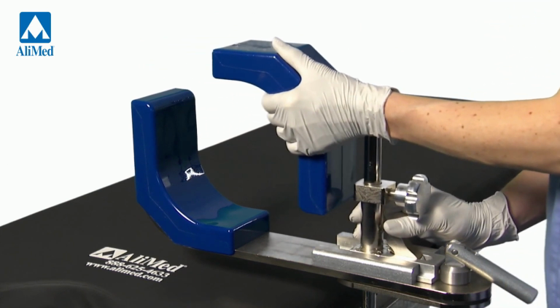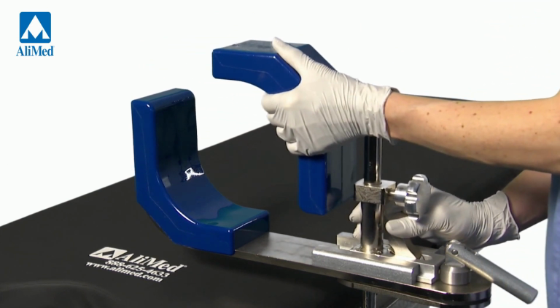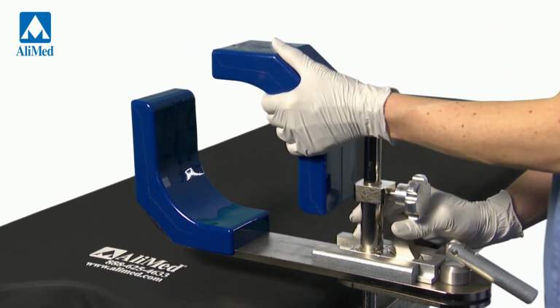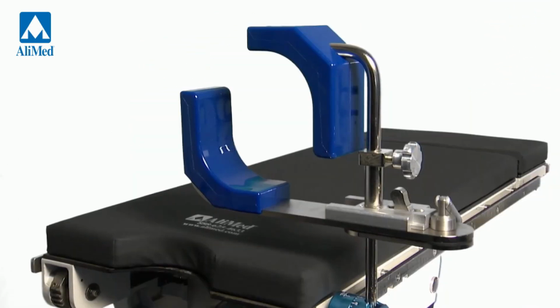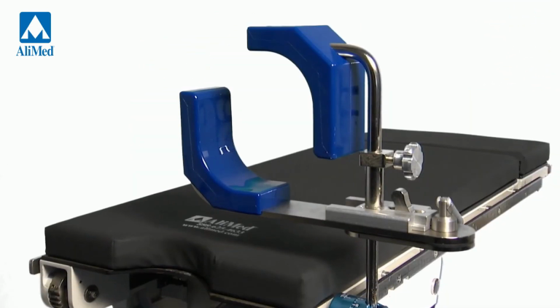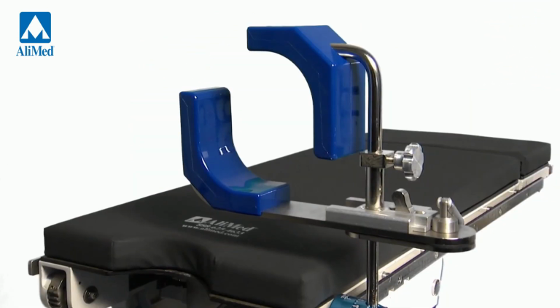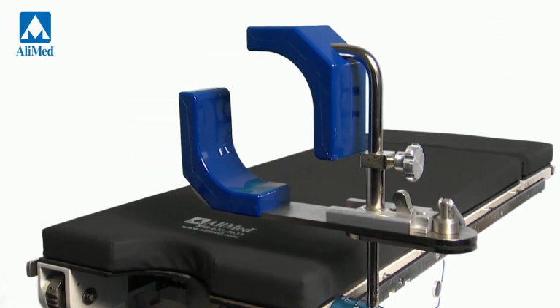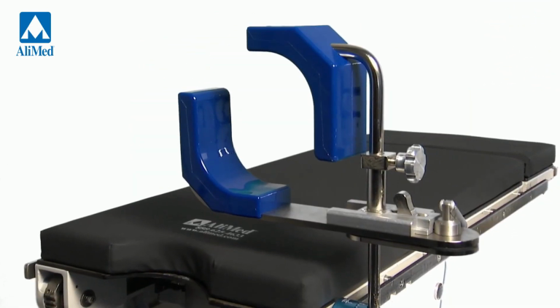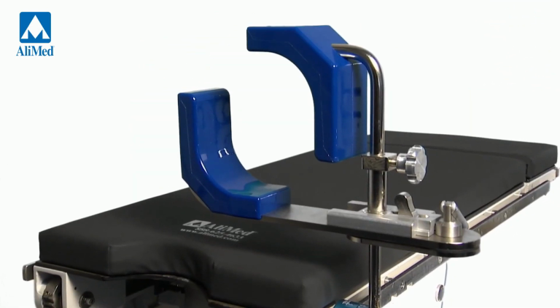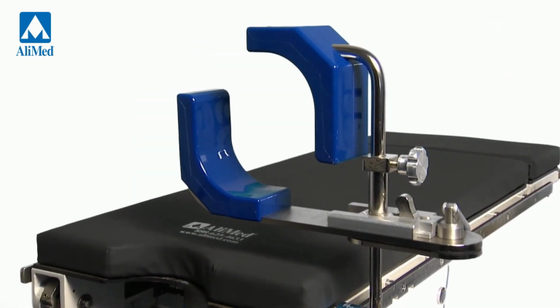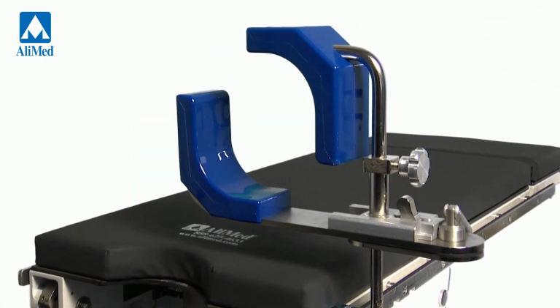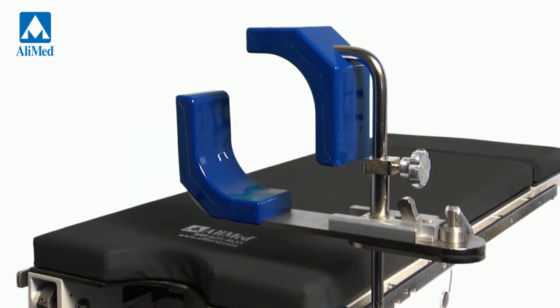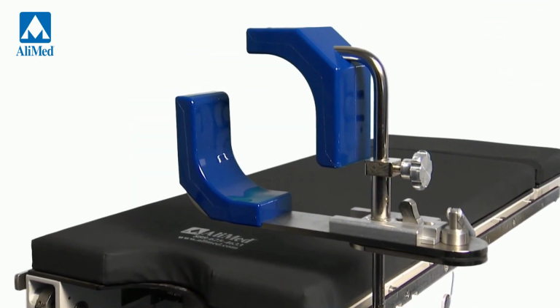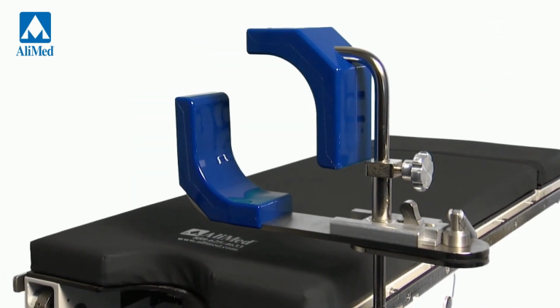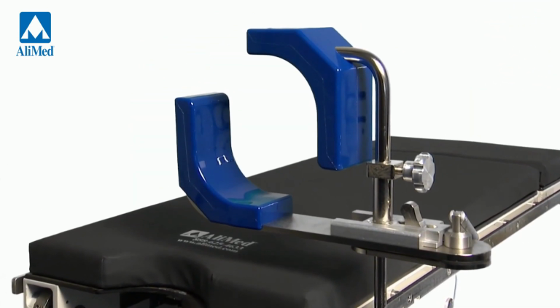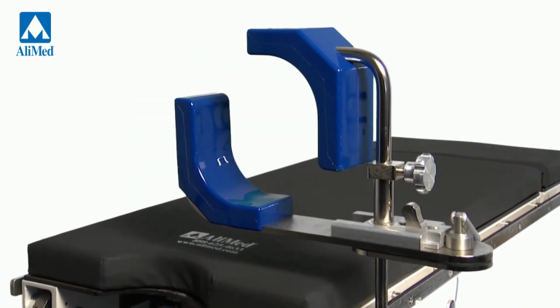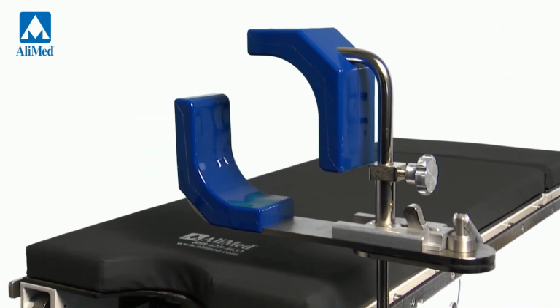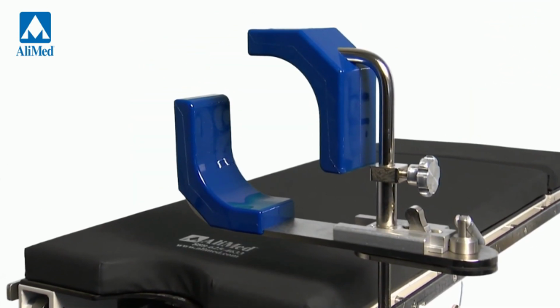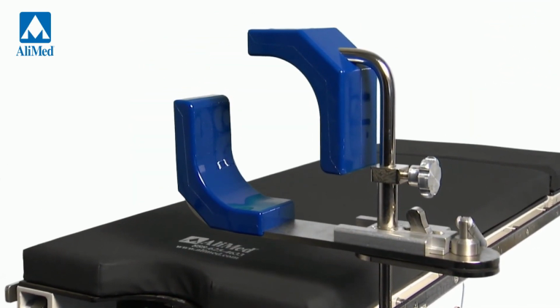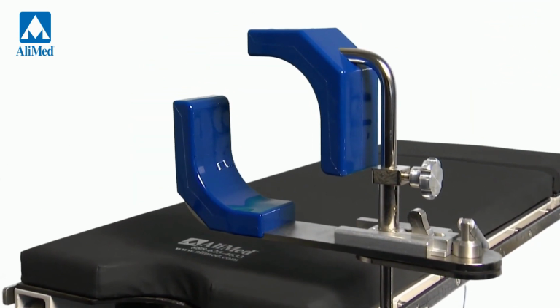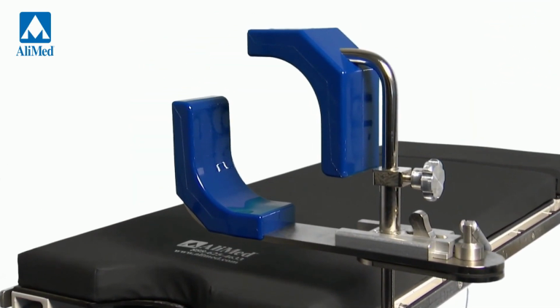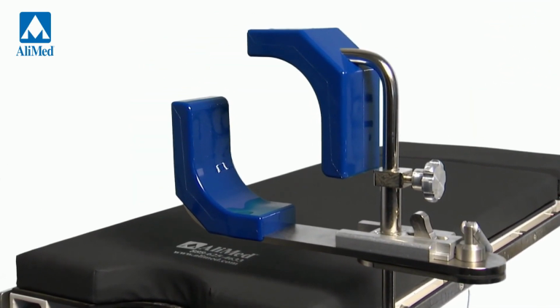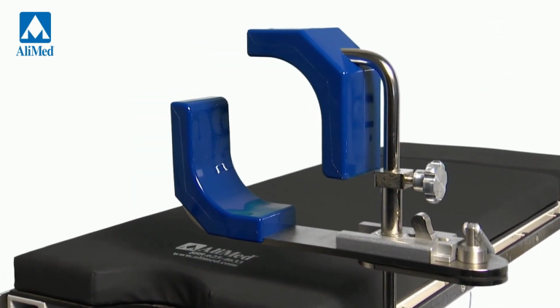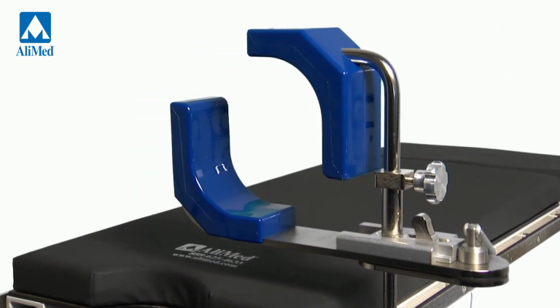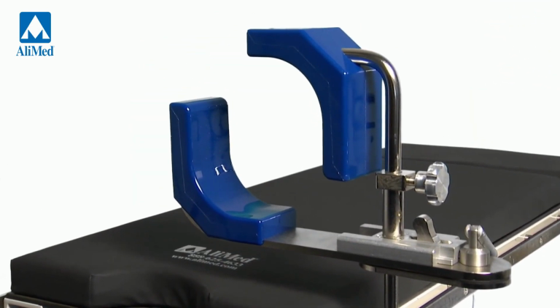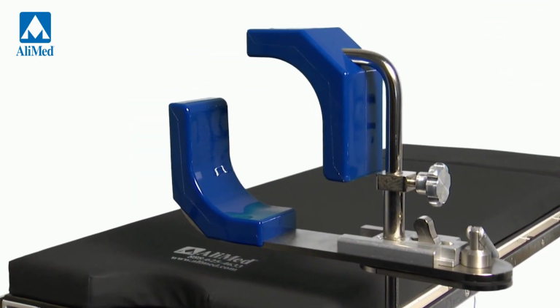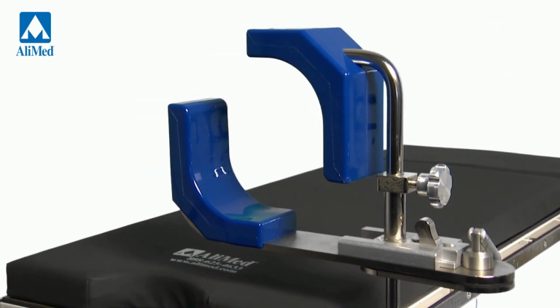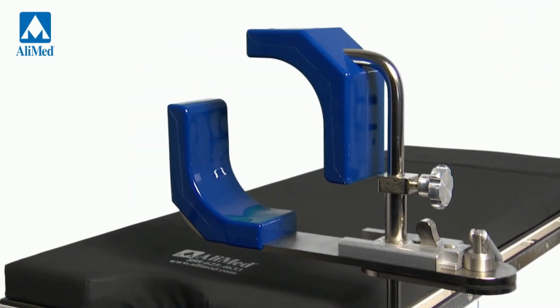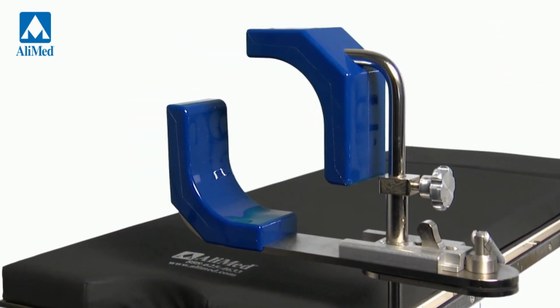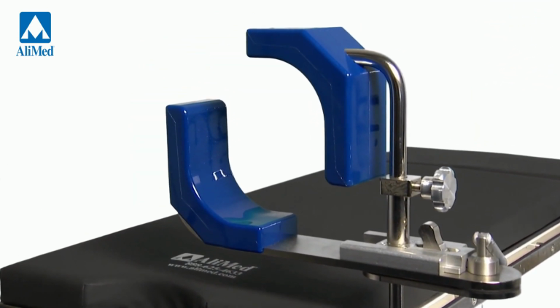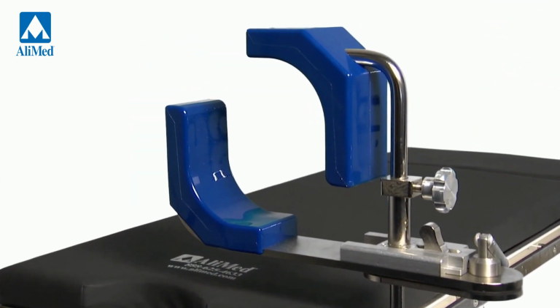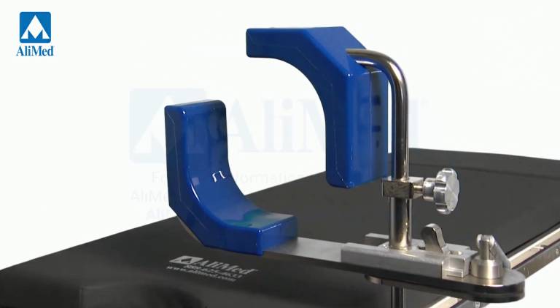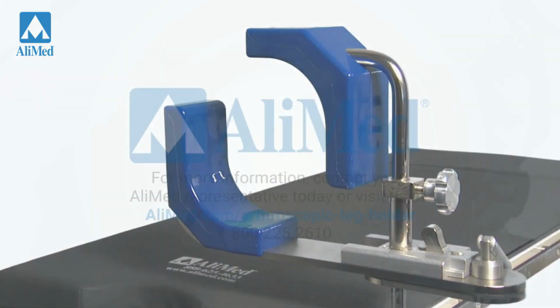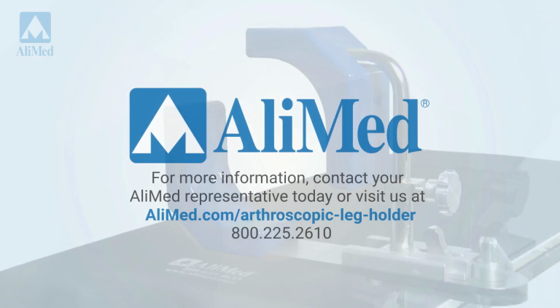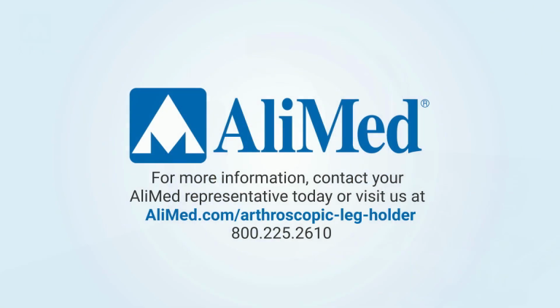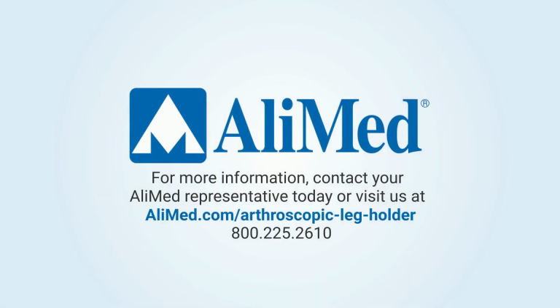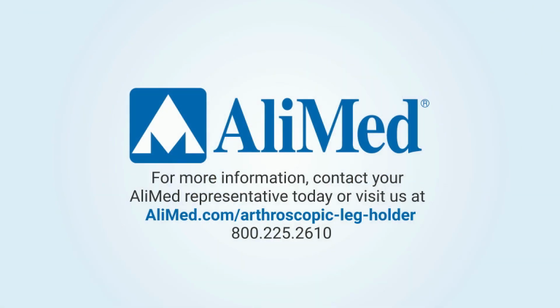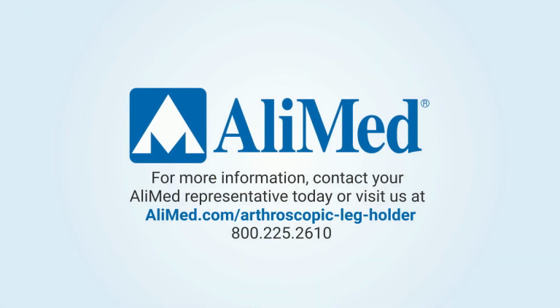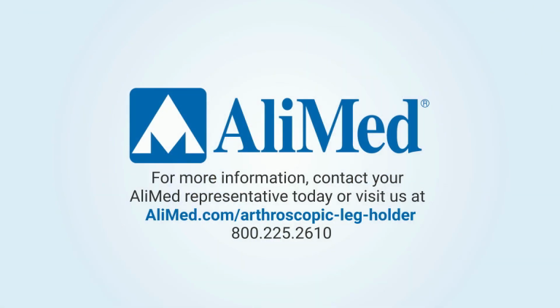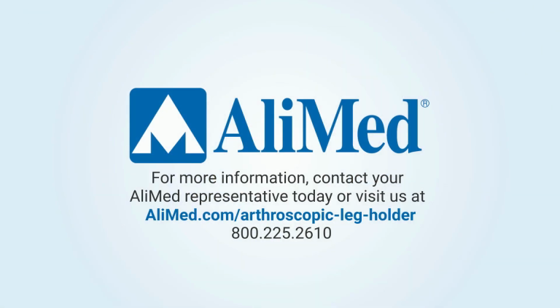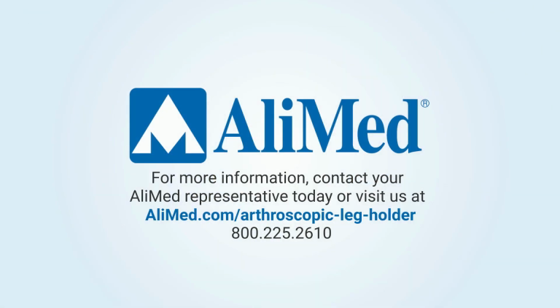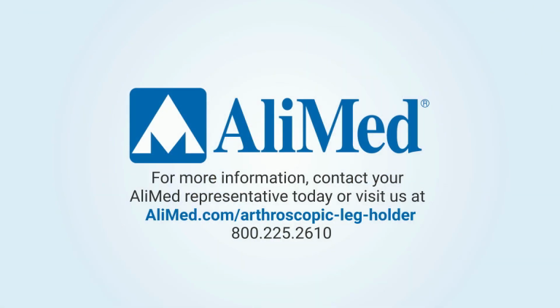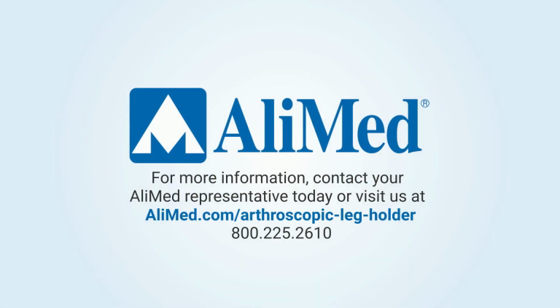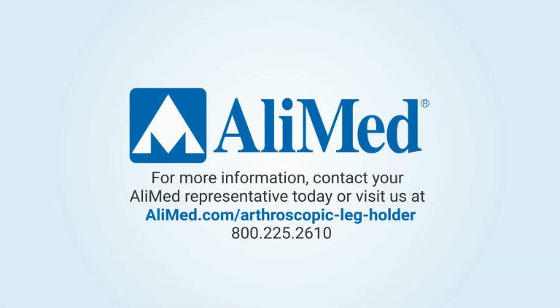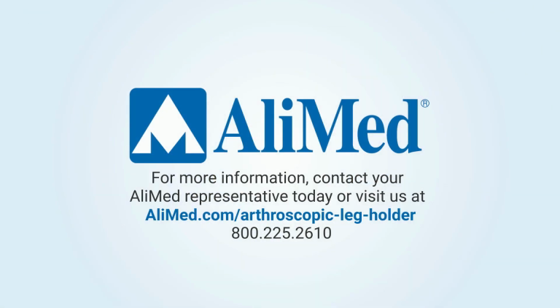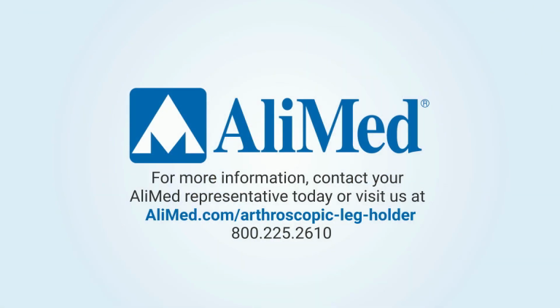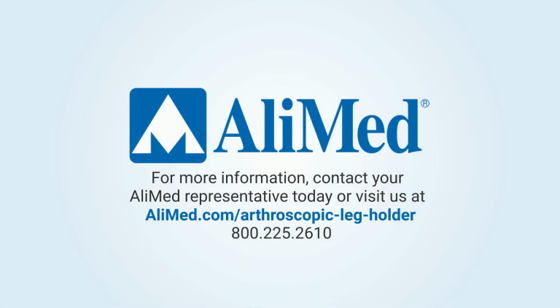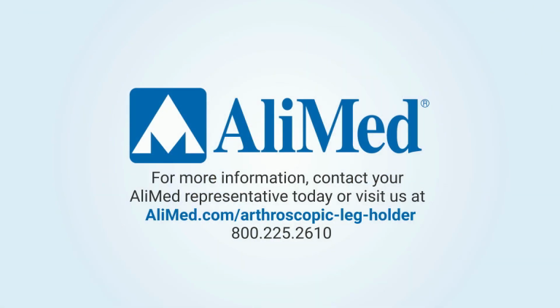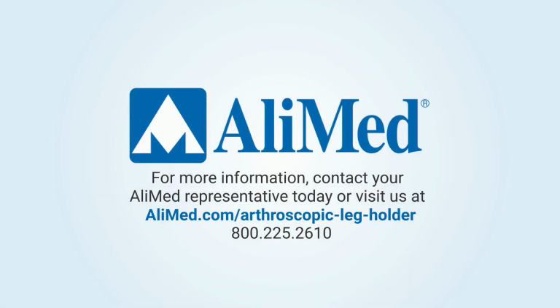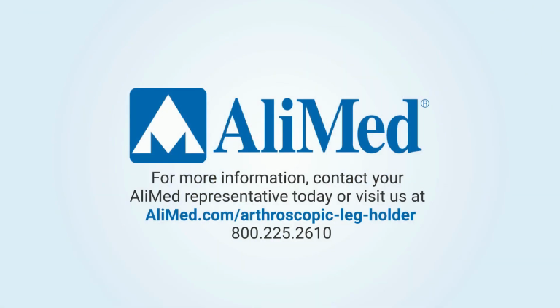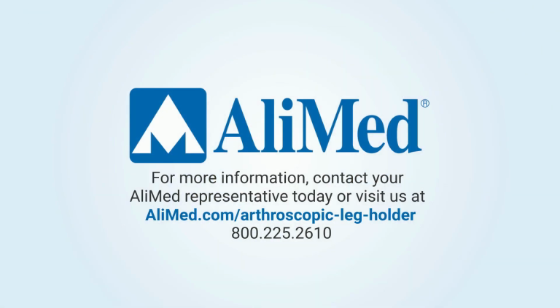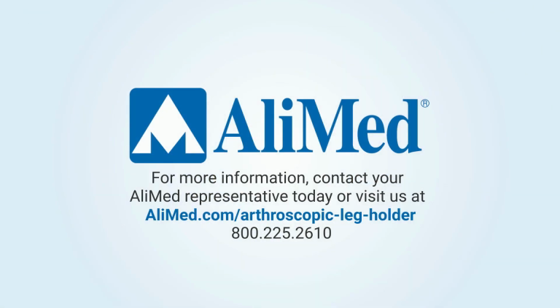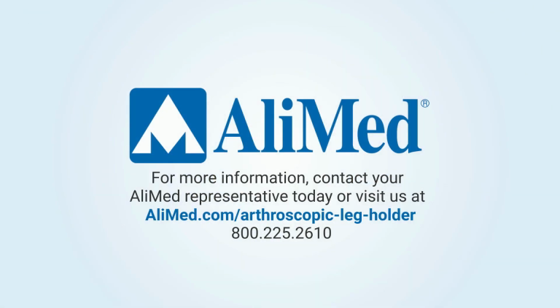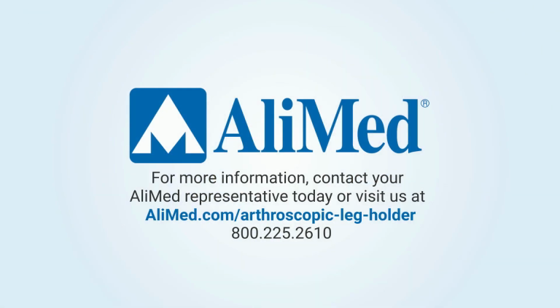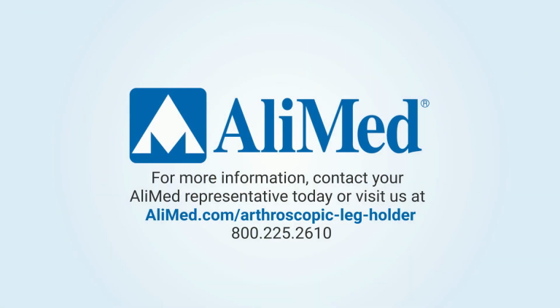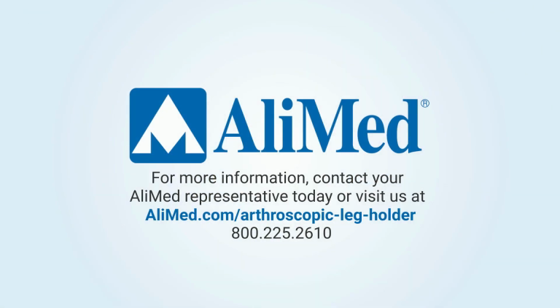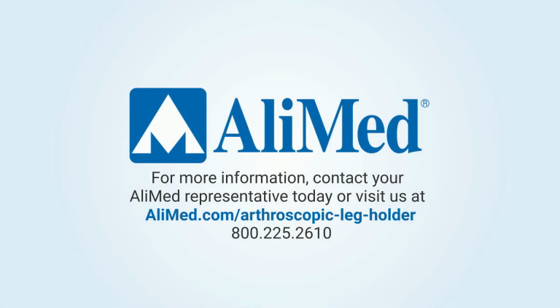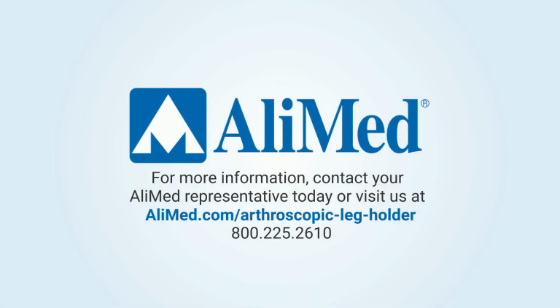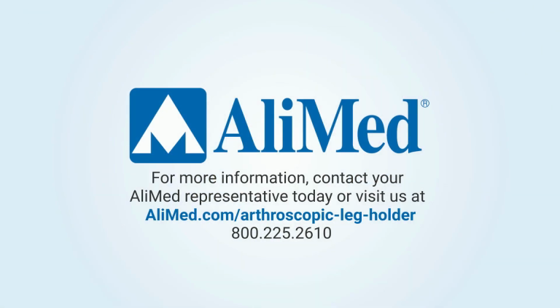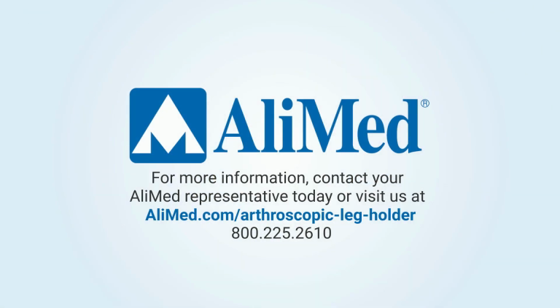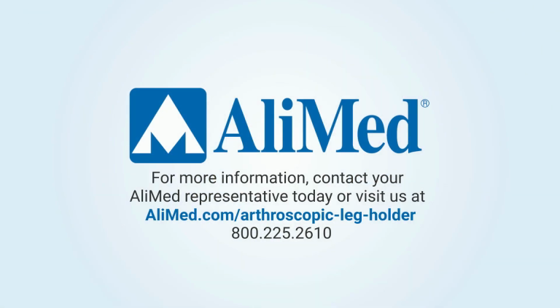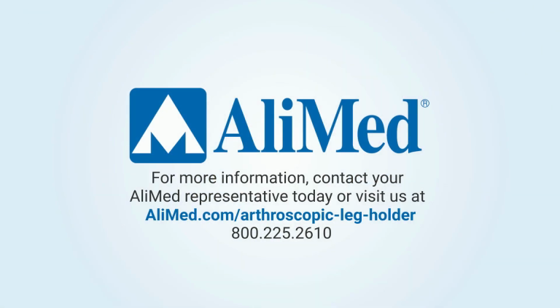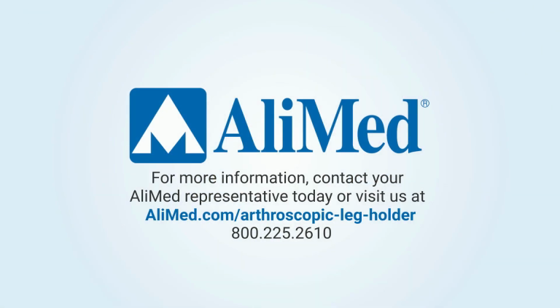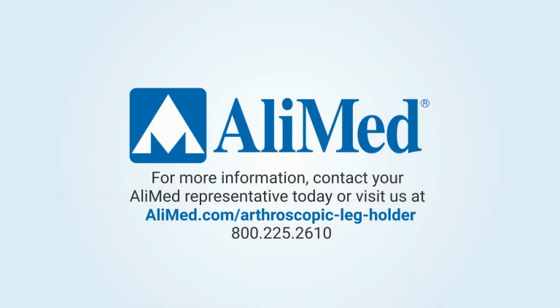To help reduce cross-contamination hazards during arthroscopic leg procedures in your facility, contact your Alimed representative today.